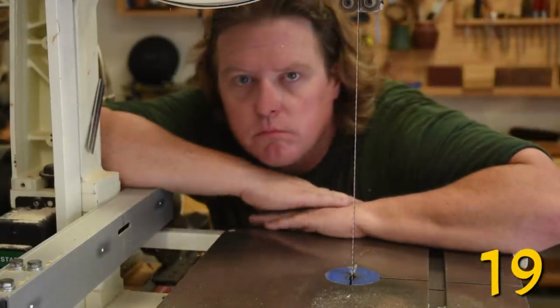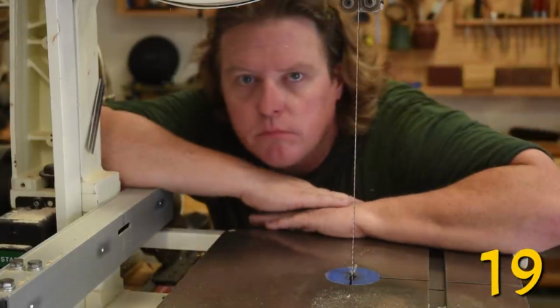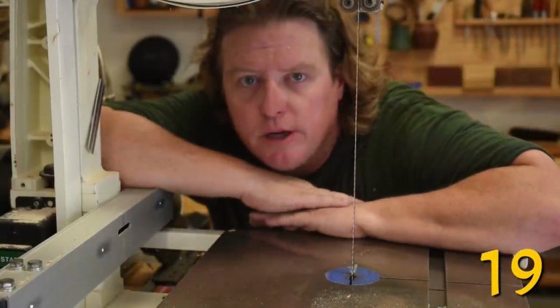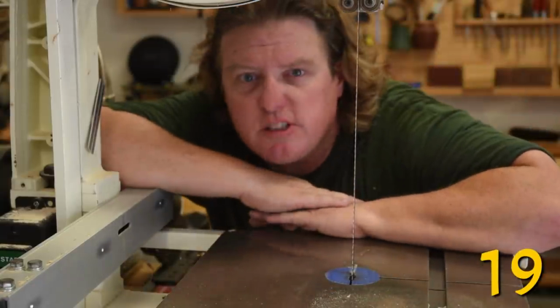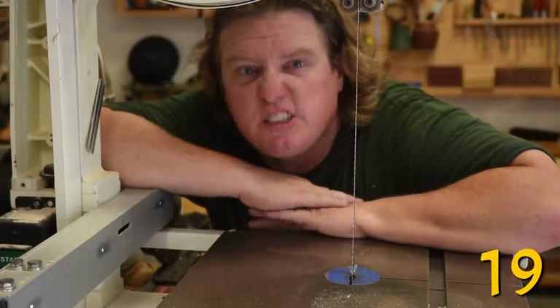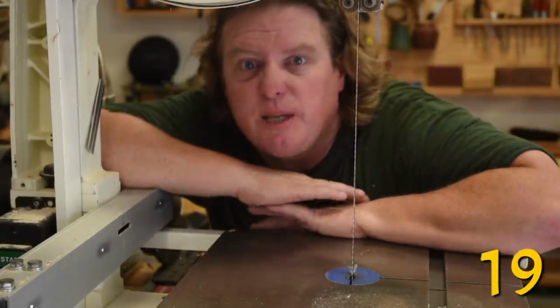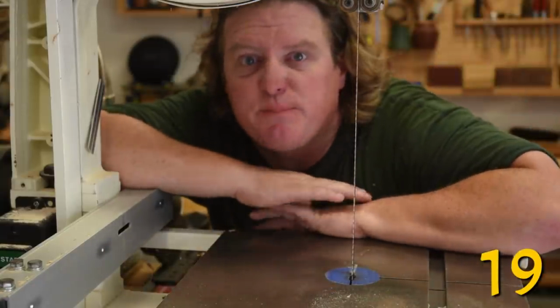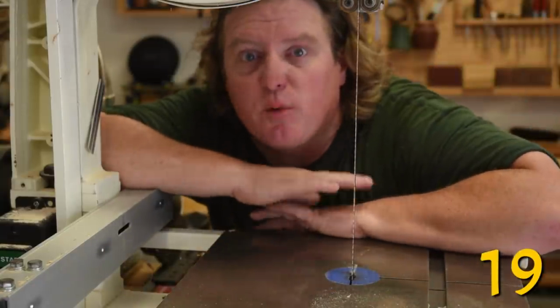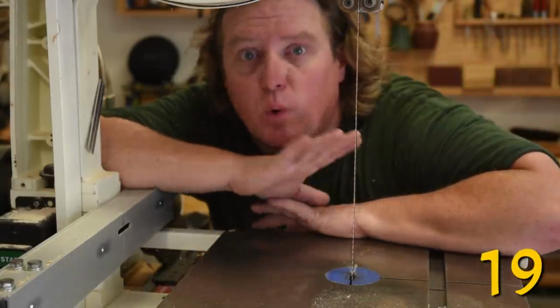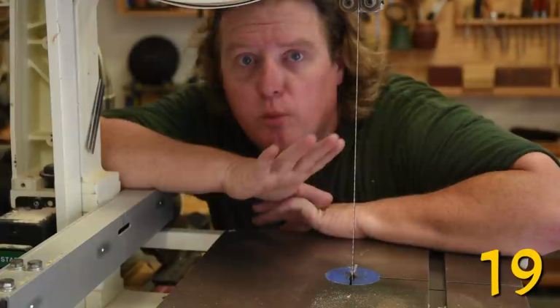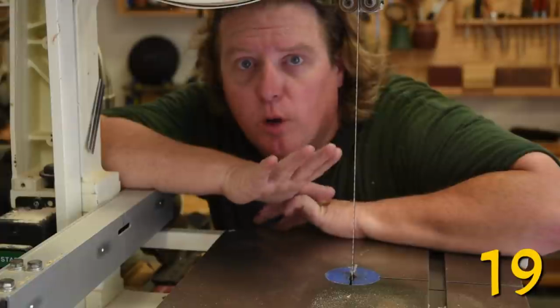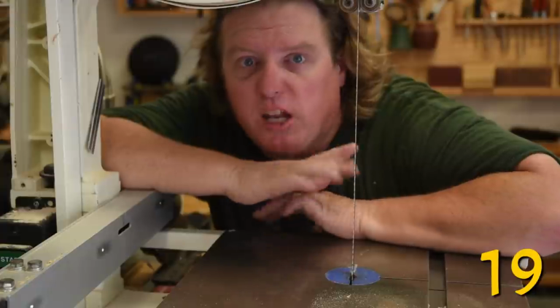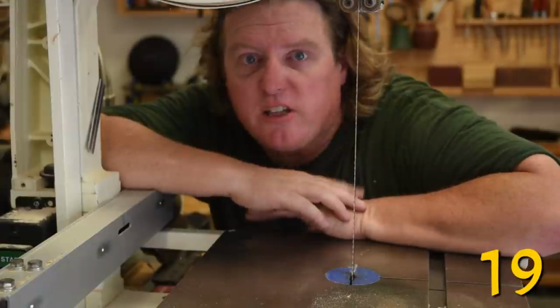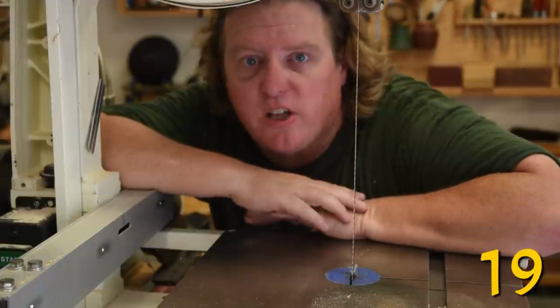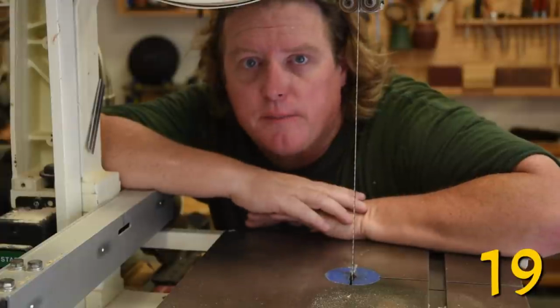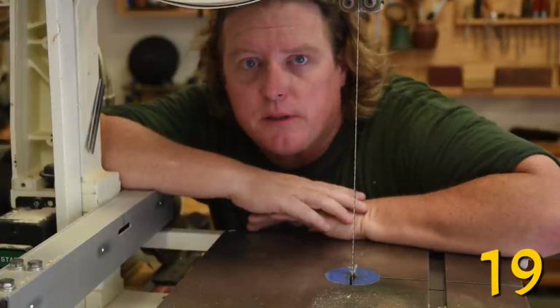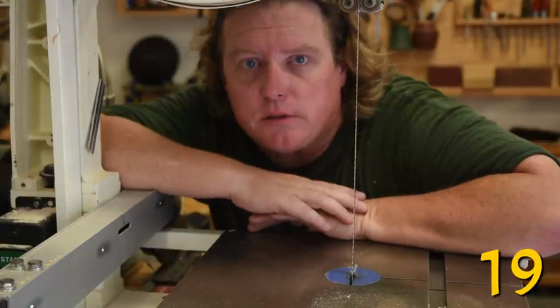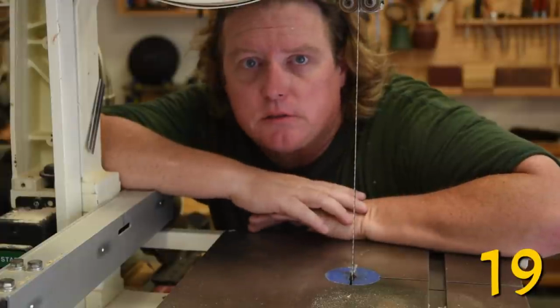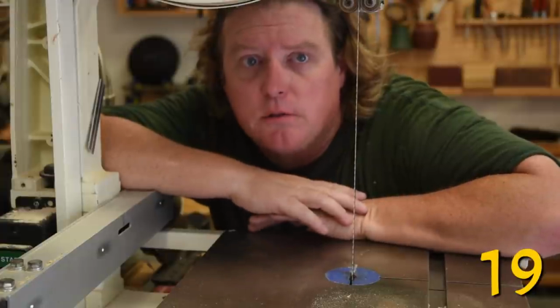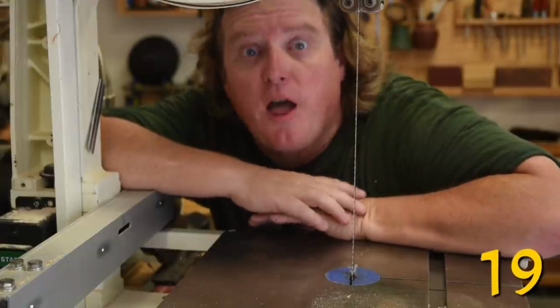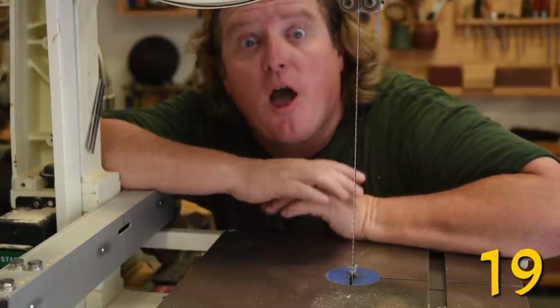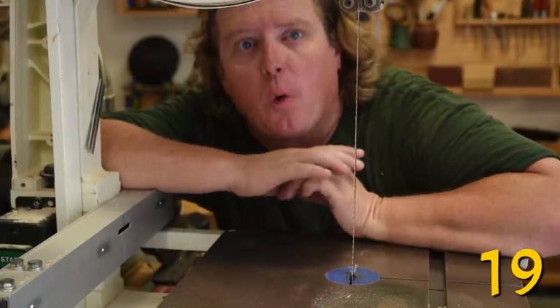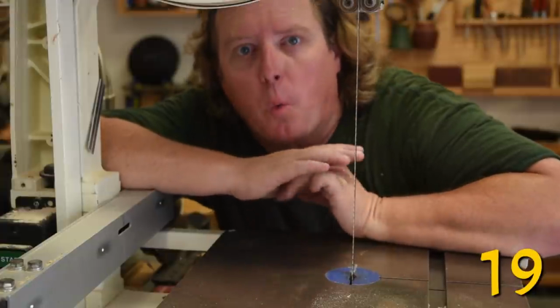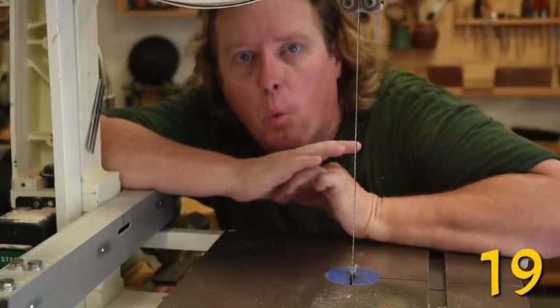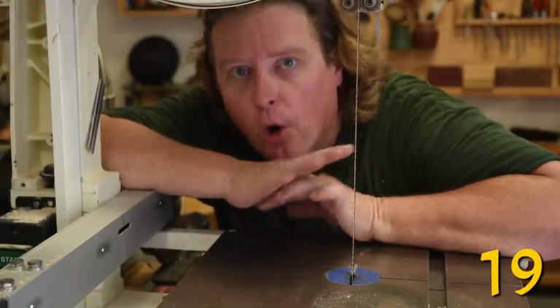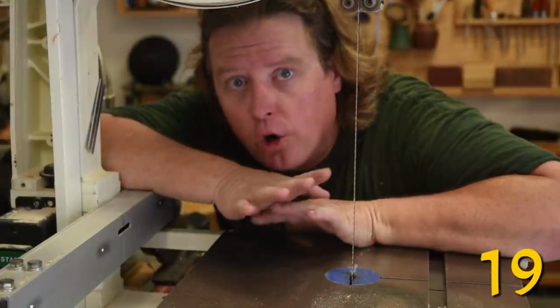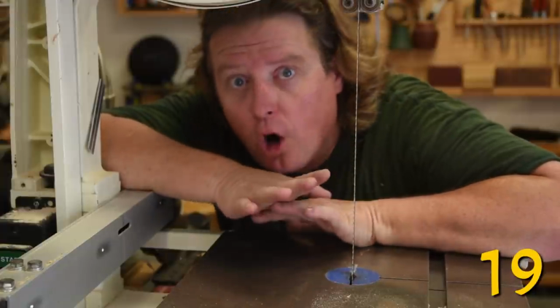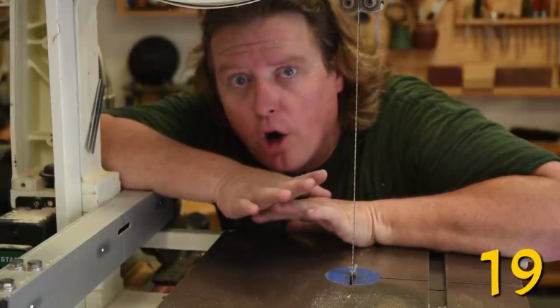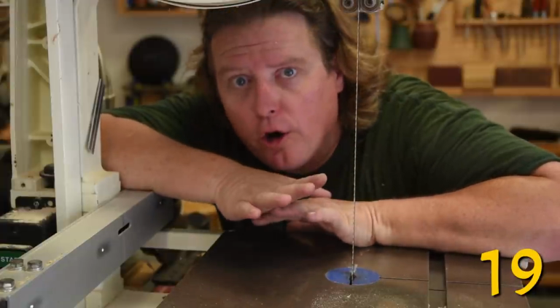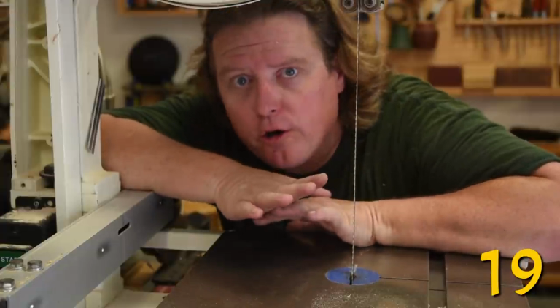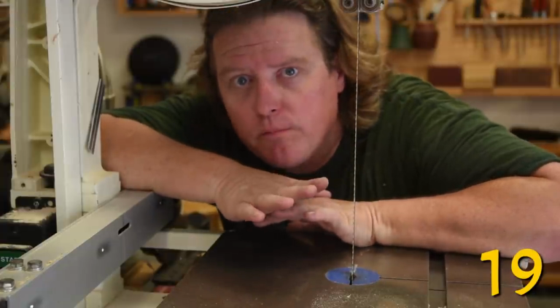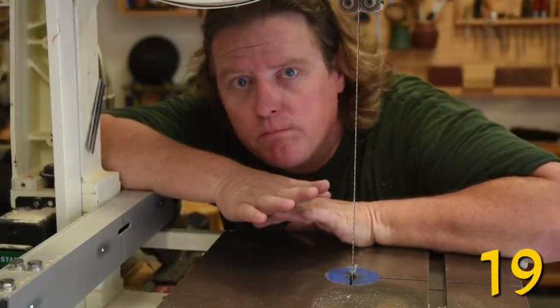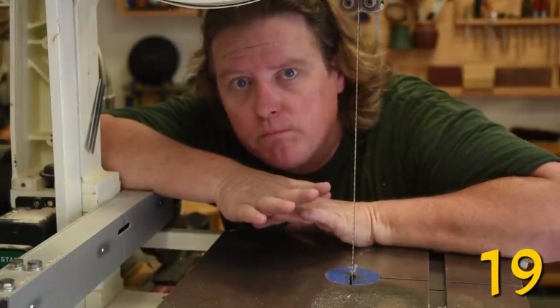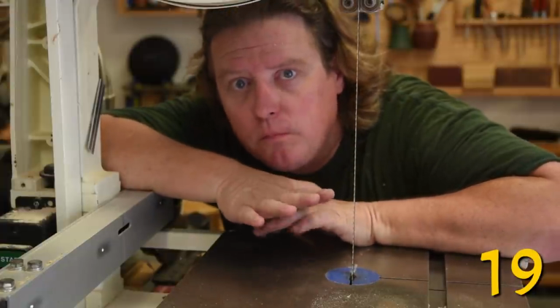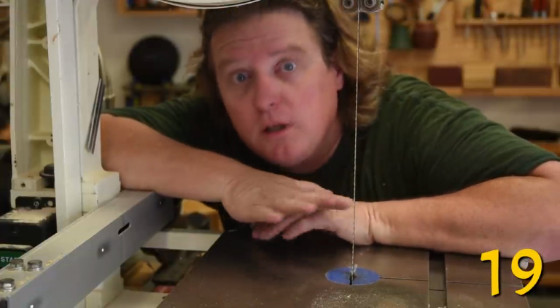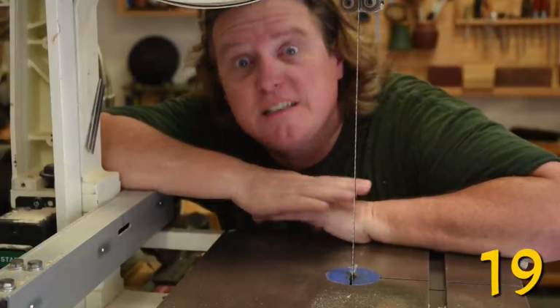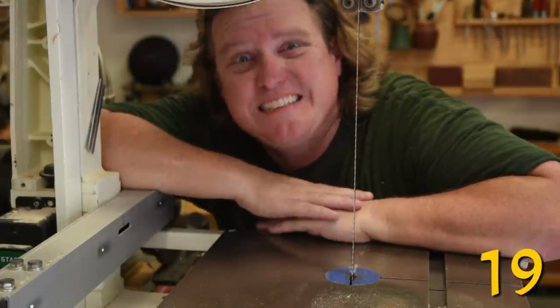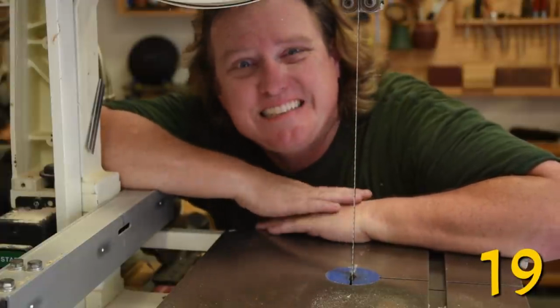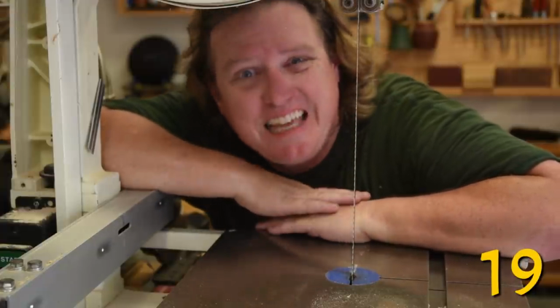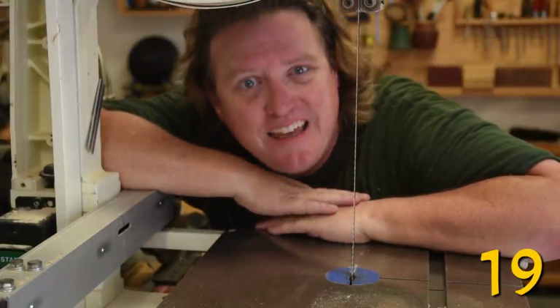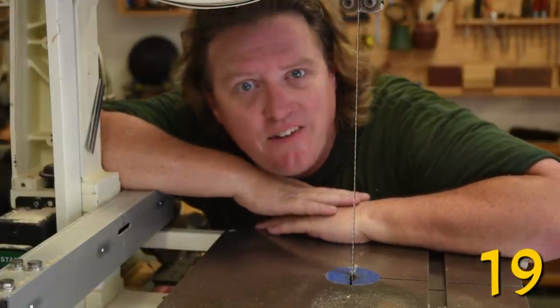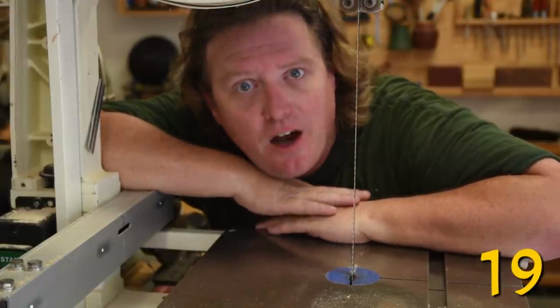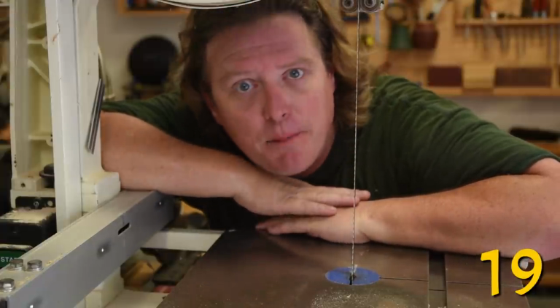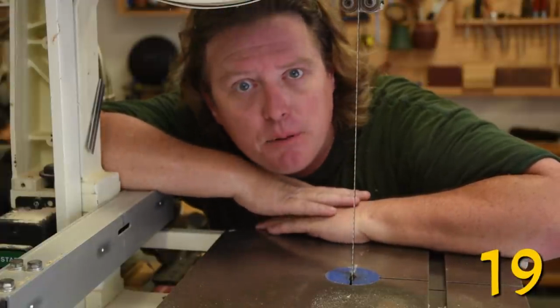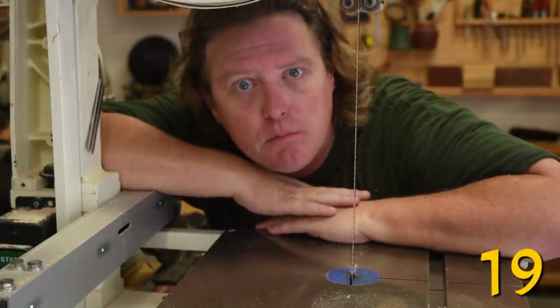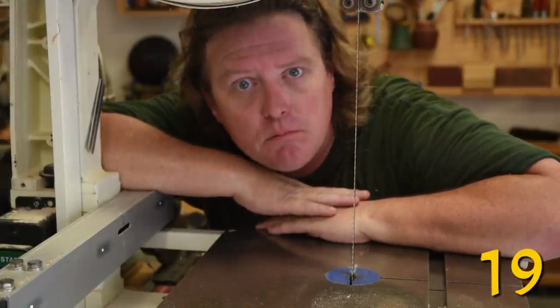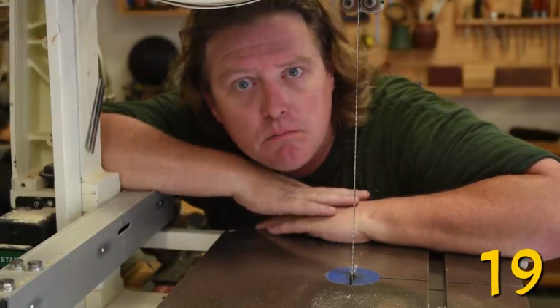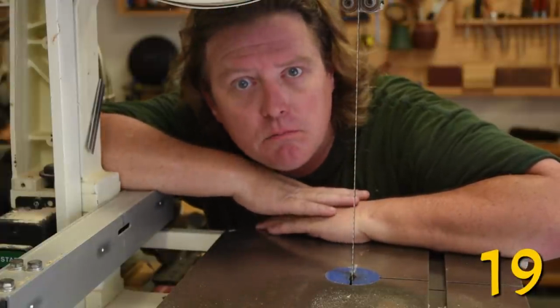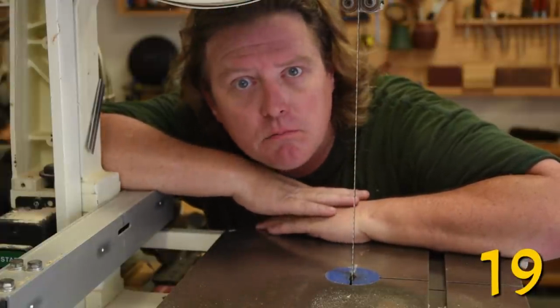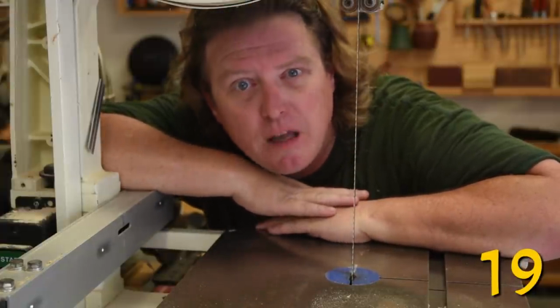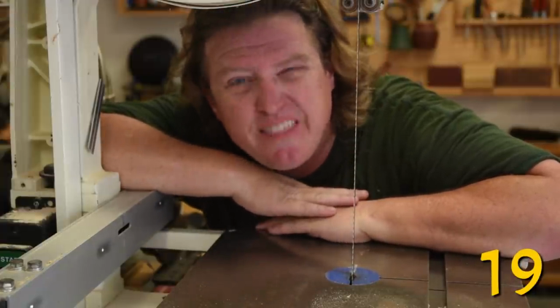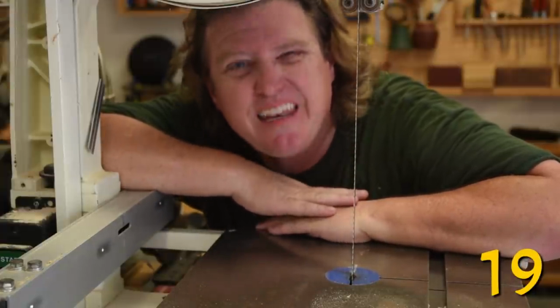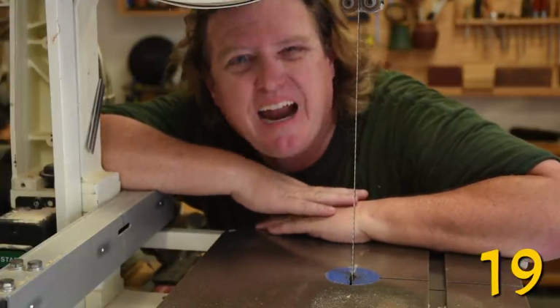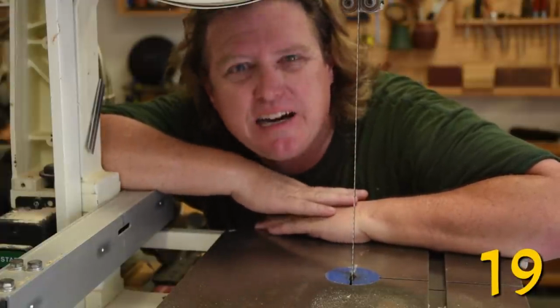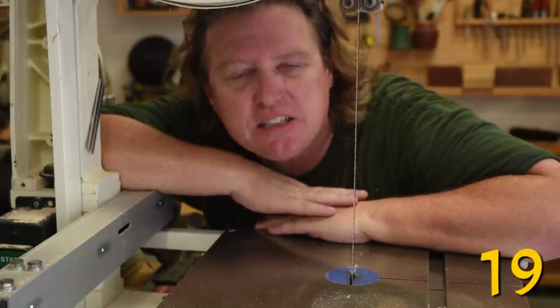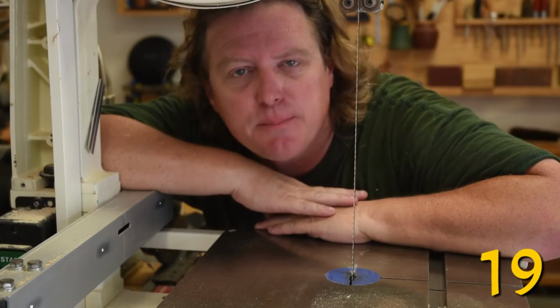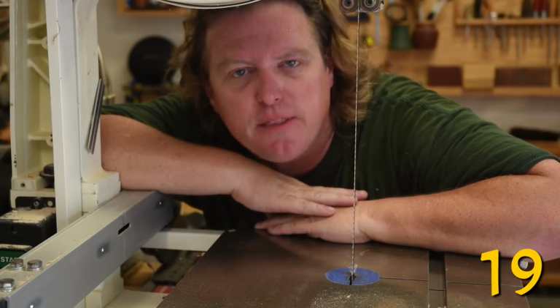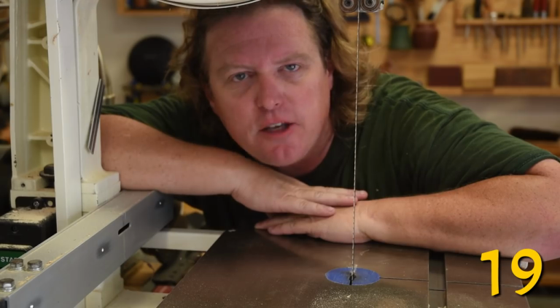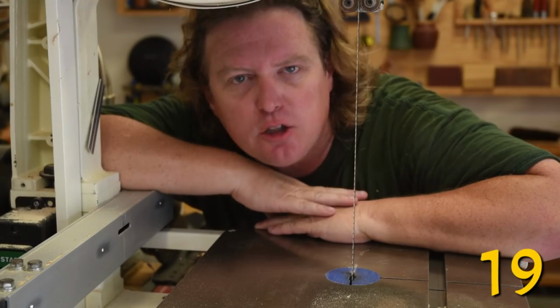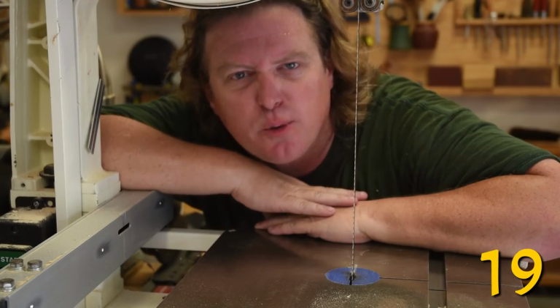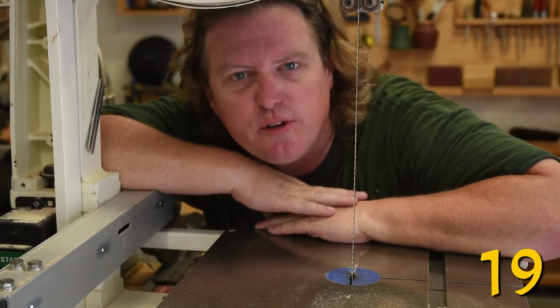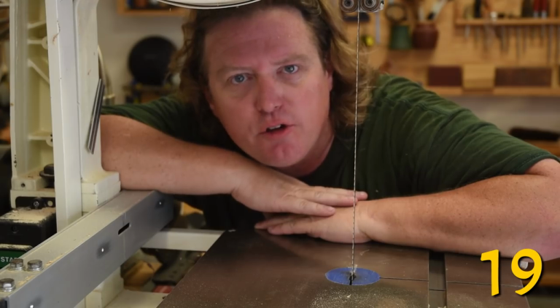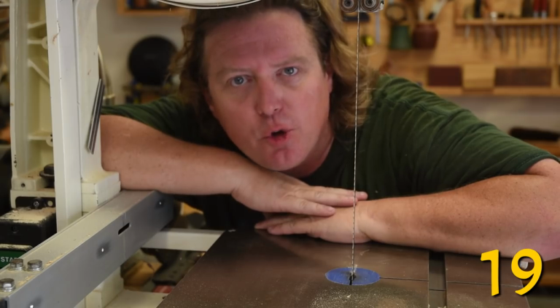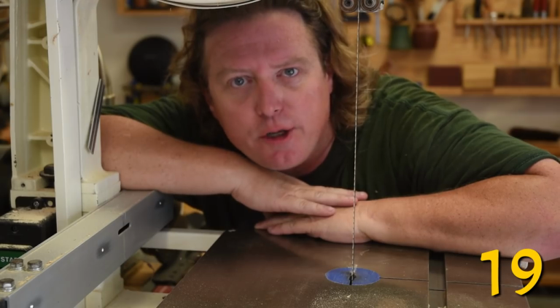Here's a tip for woodworking dummies: work hard, save up, and then hire somebody that knows what they're doing.